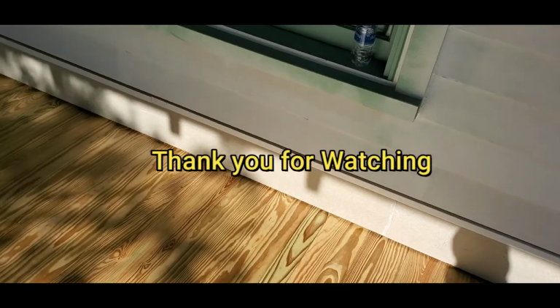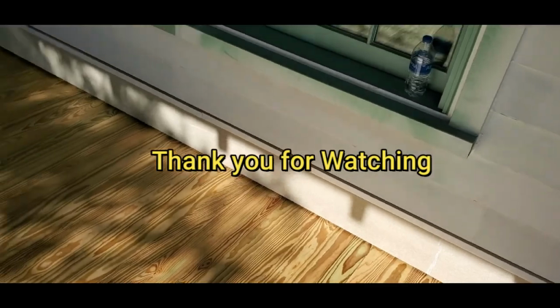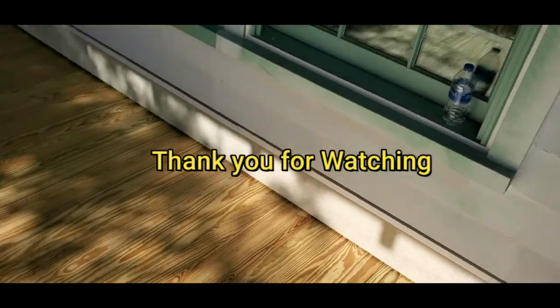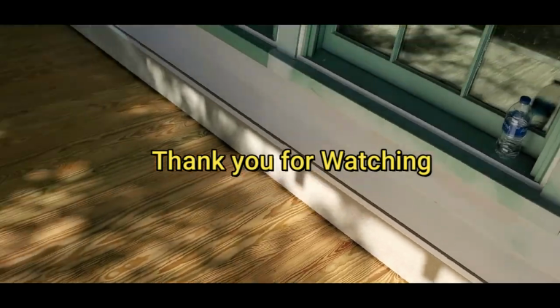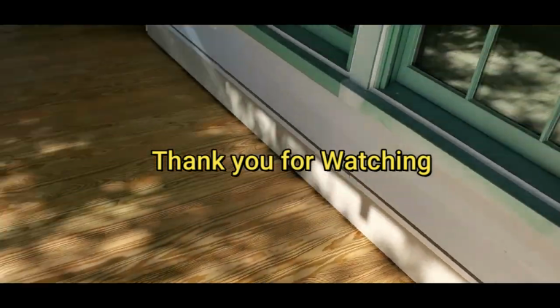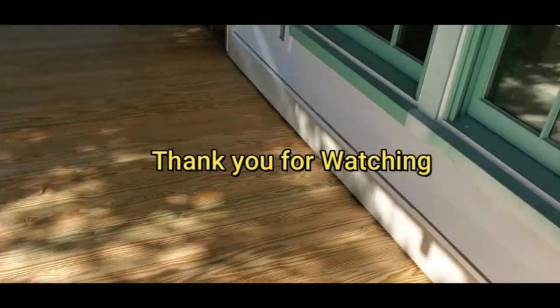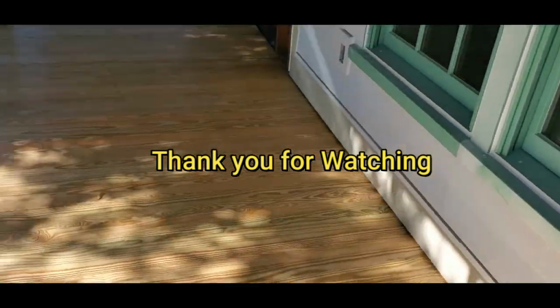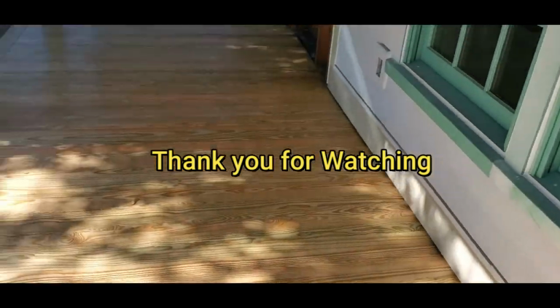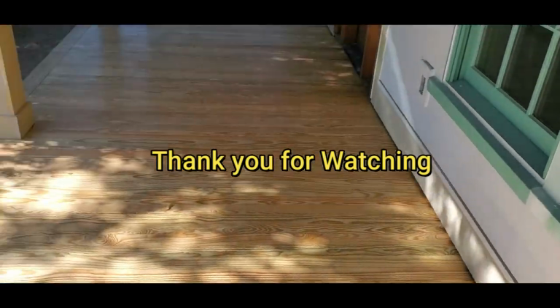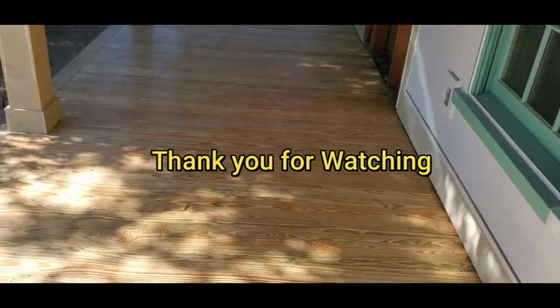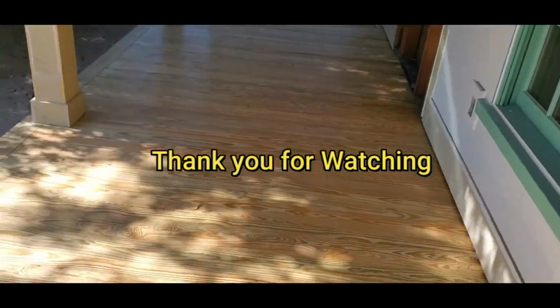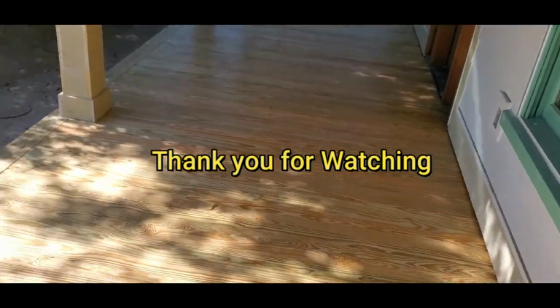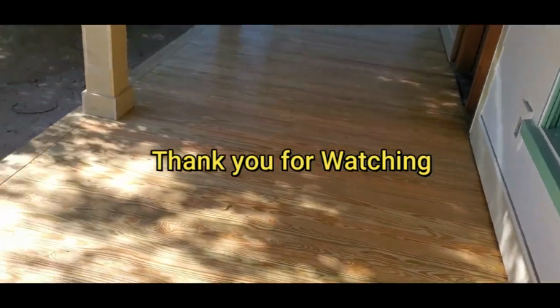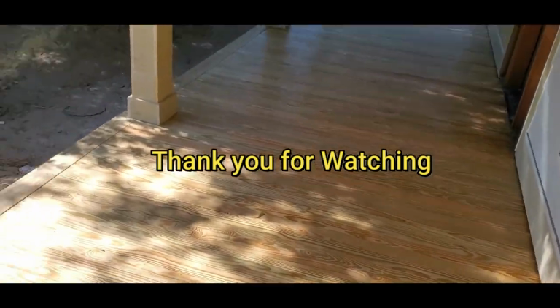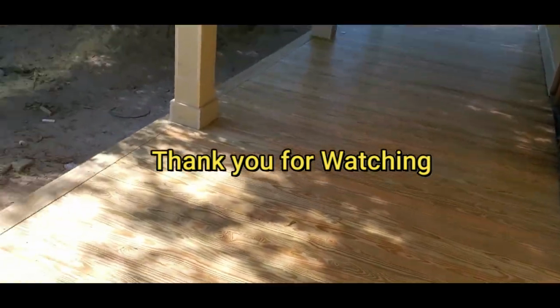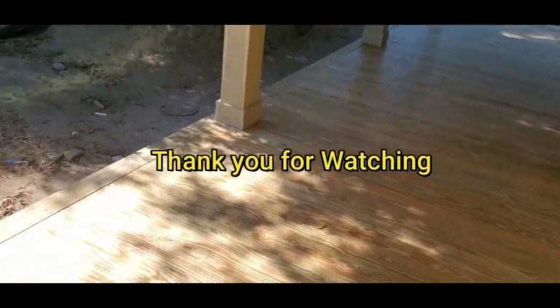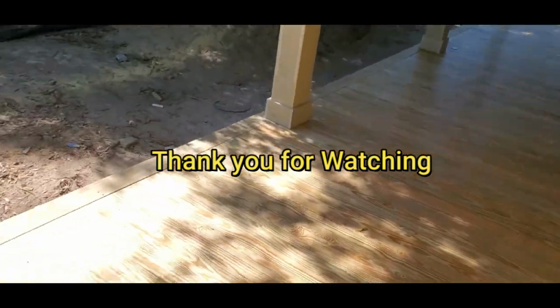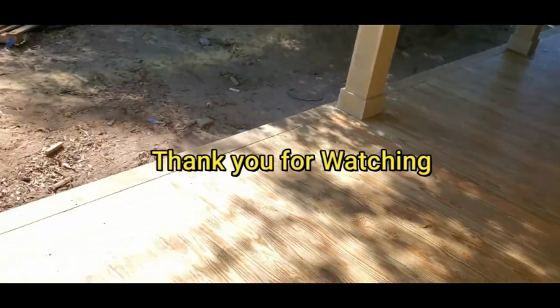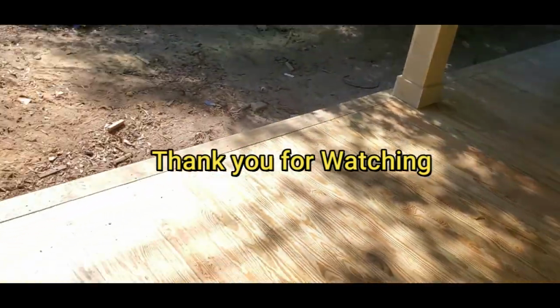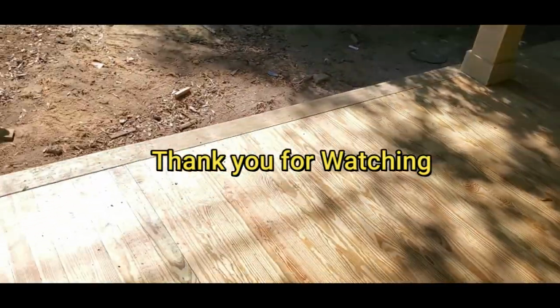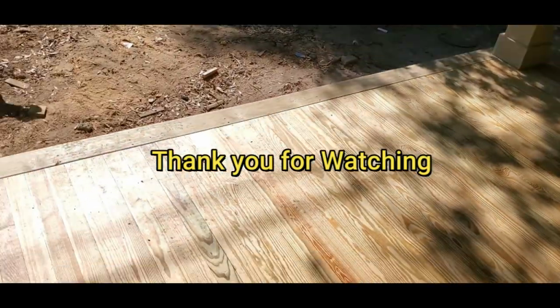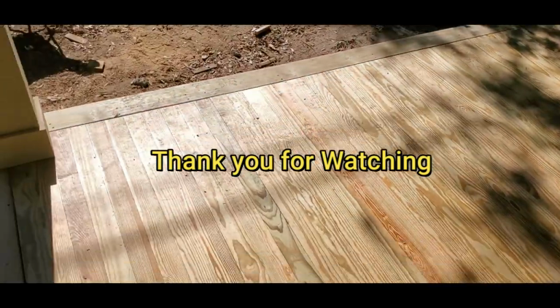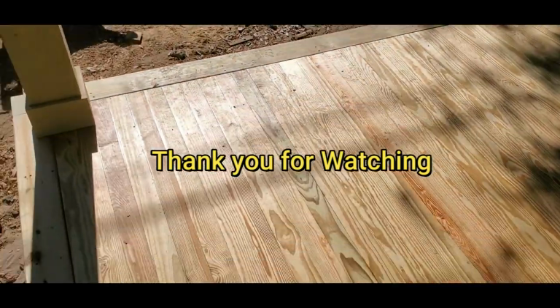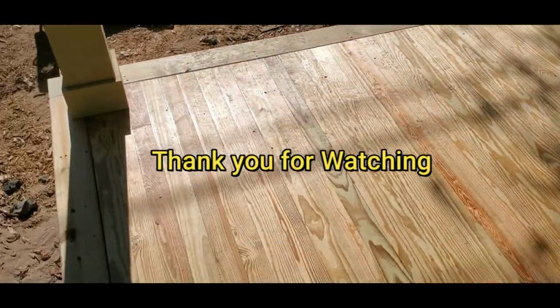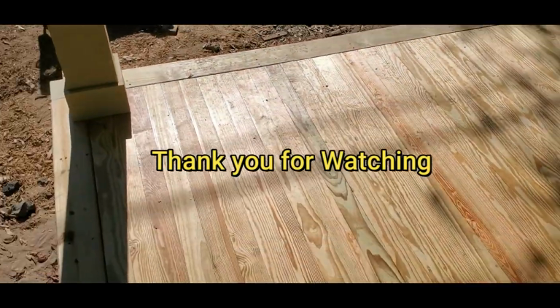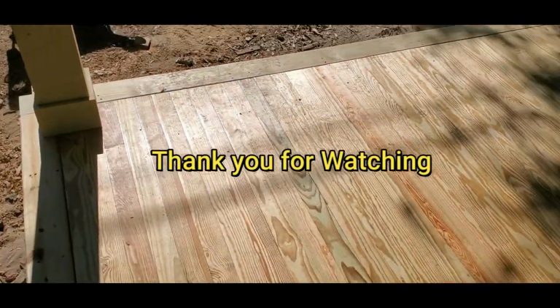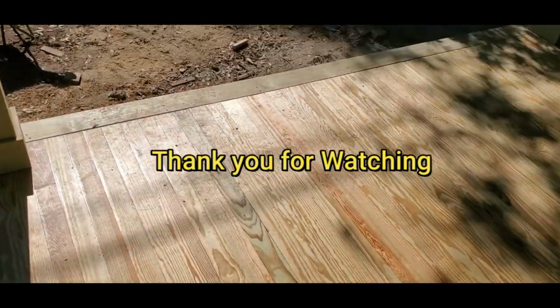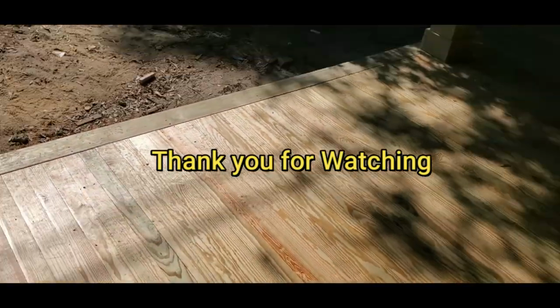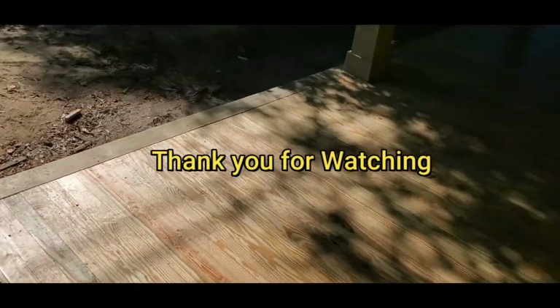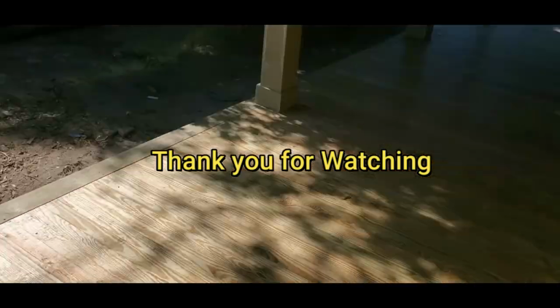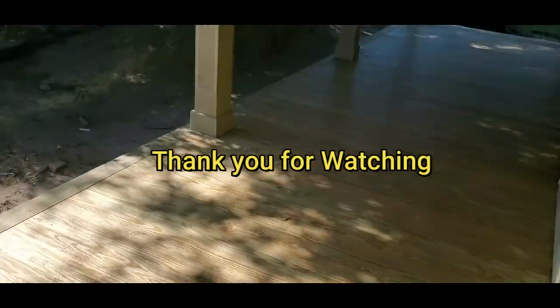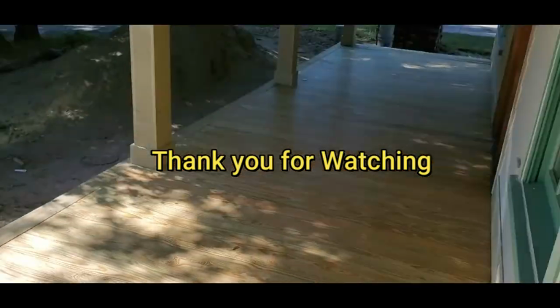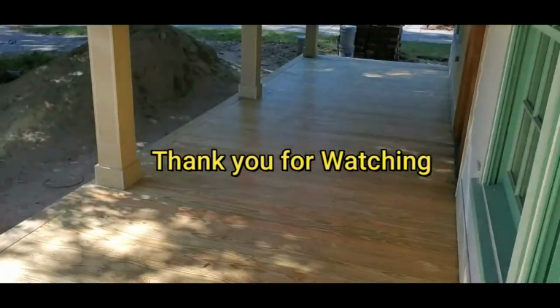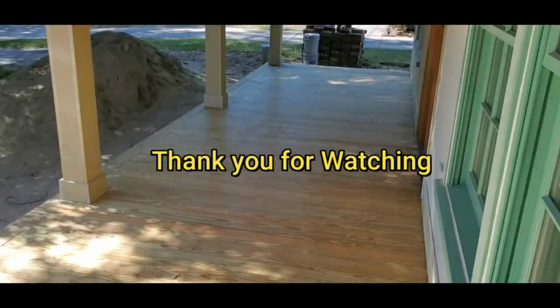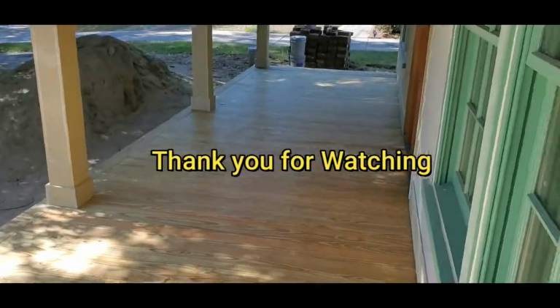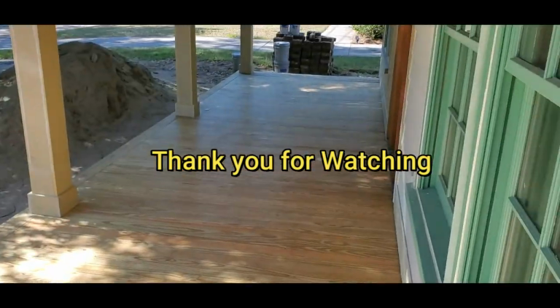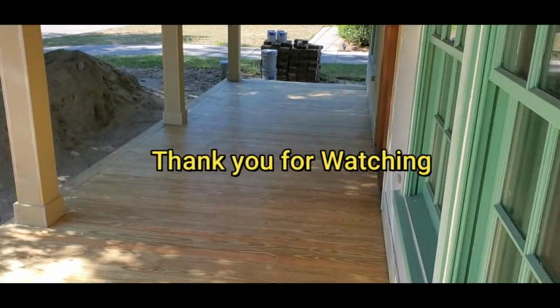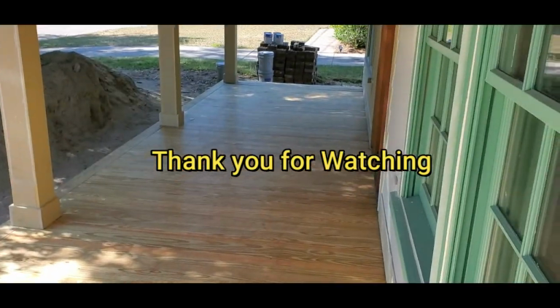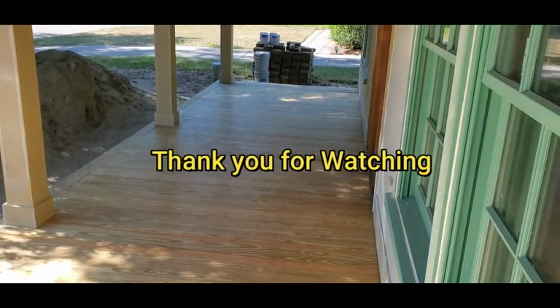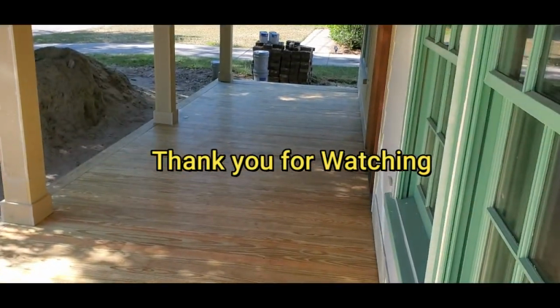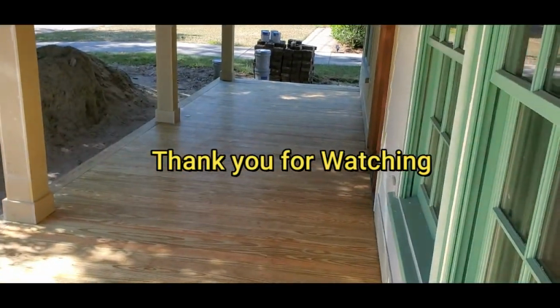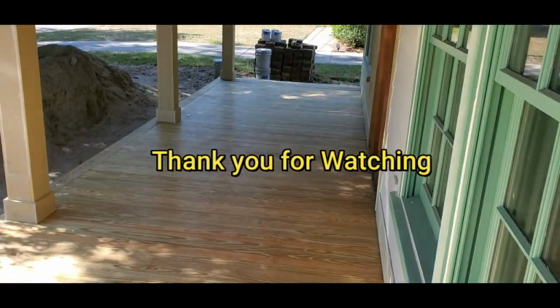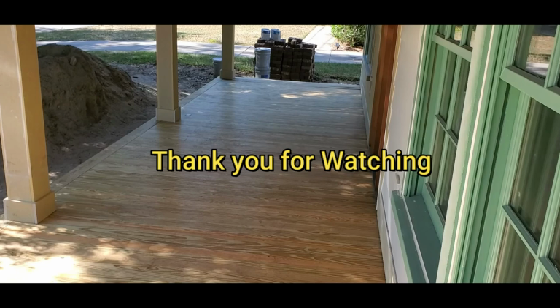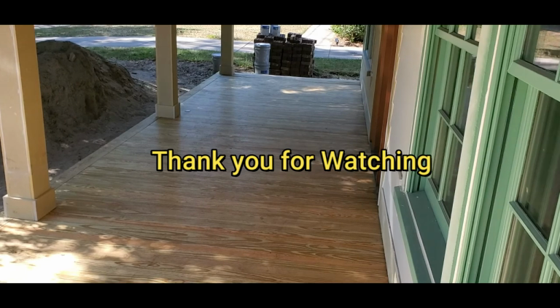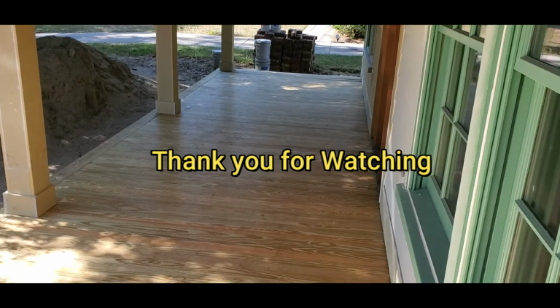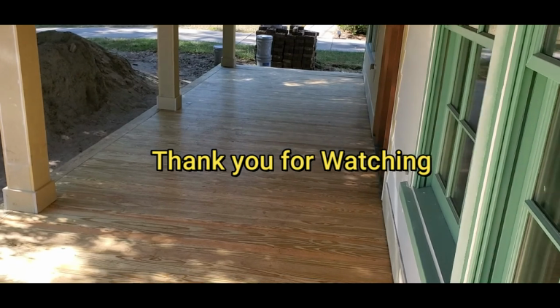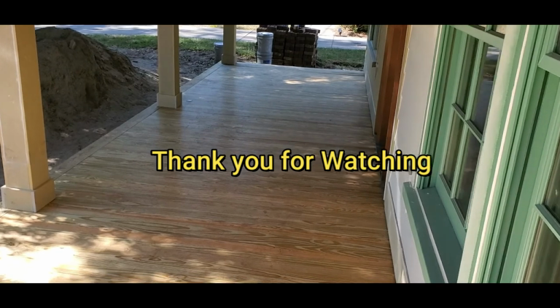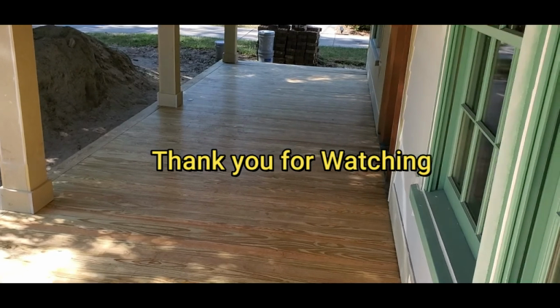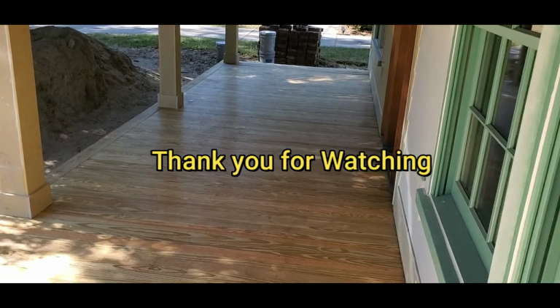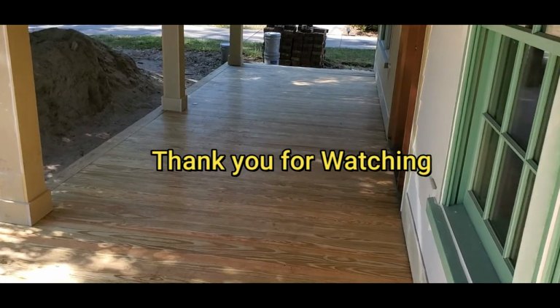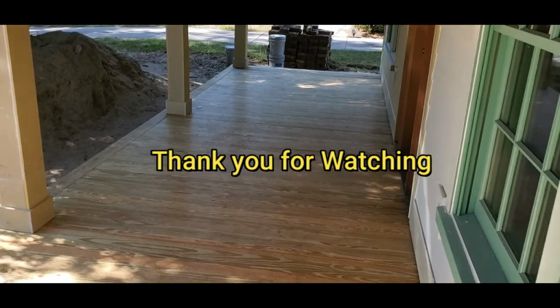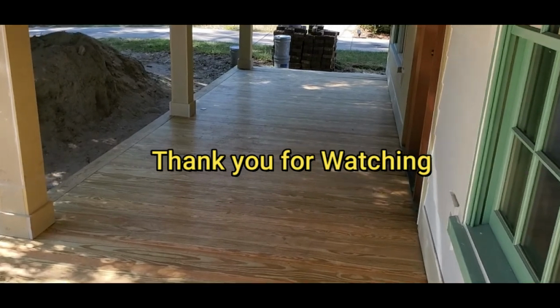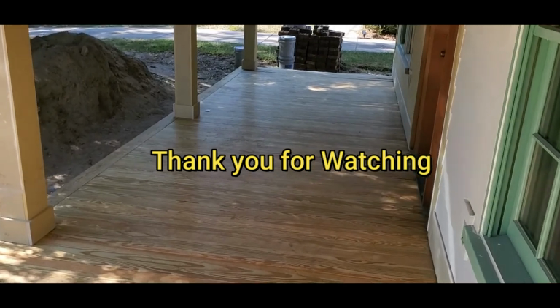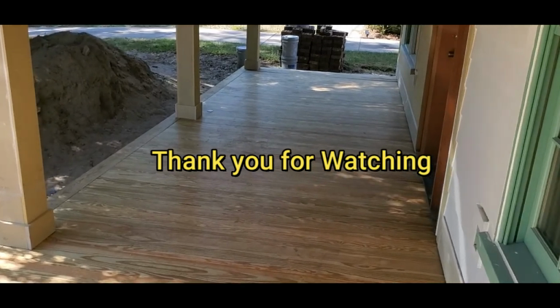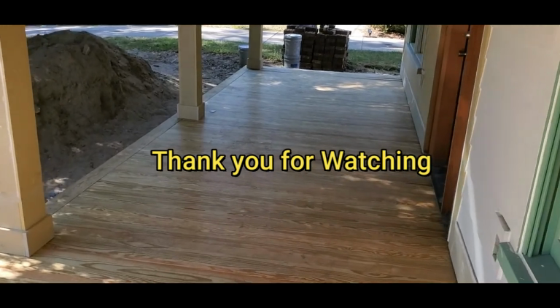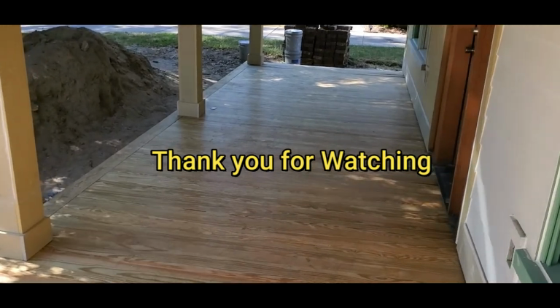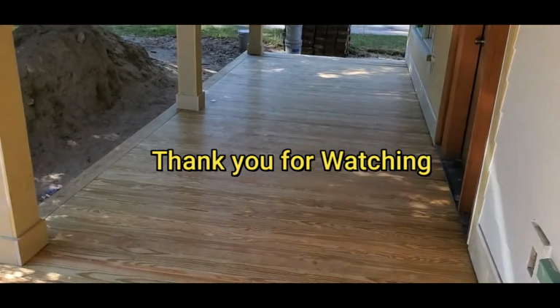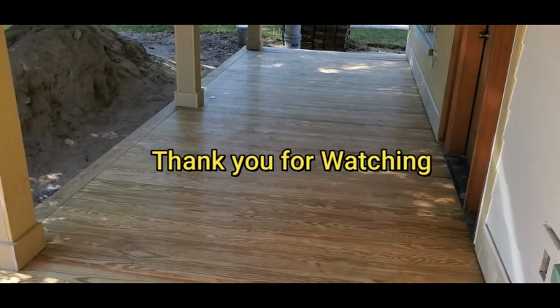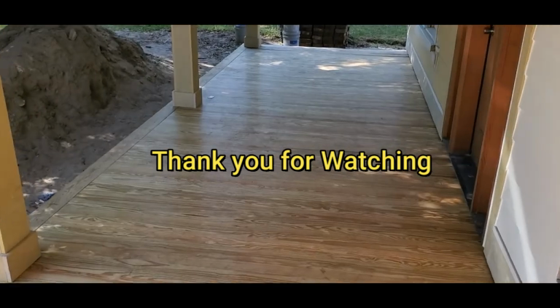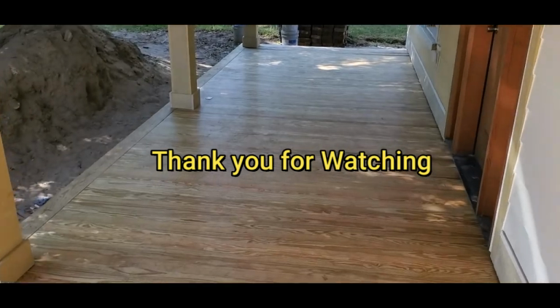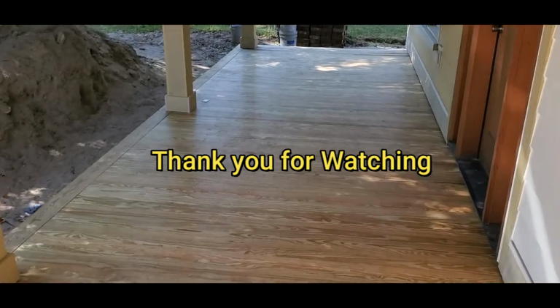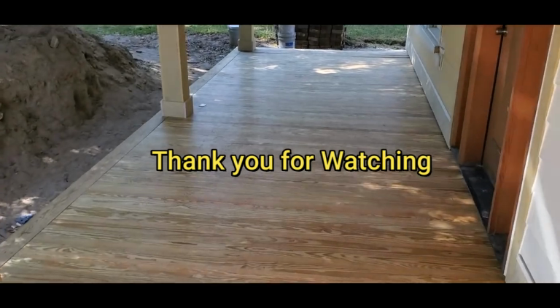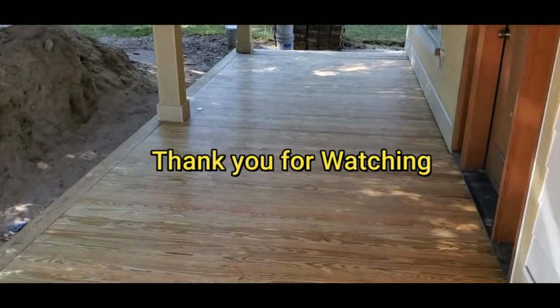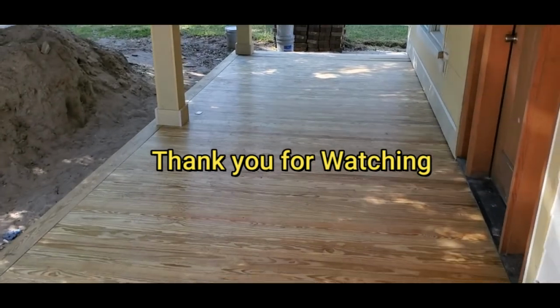It took me just one day to build it by myself. I hope you guys like it. Keep tuning in to the channel — I'm going to post more and more stuff. Later!